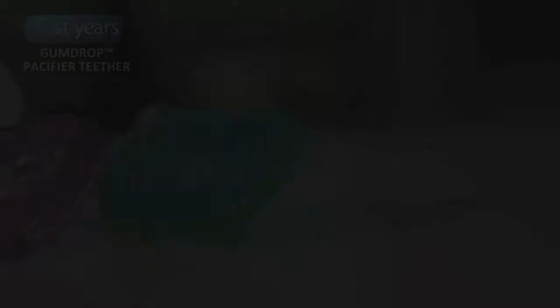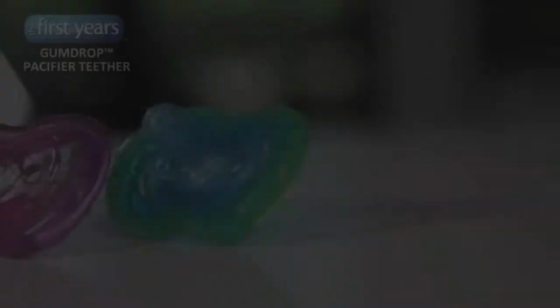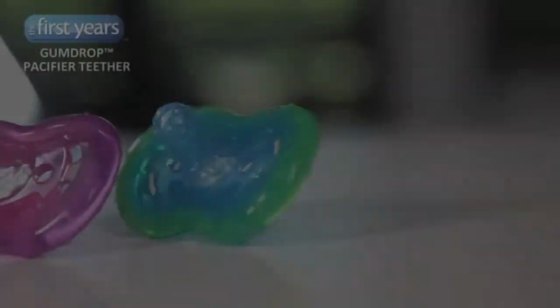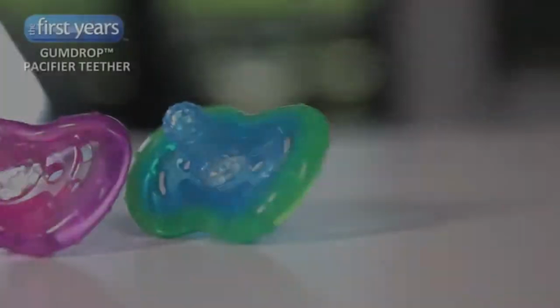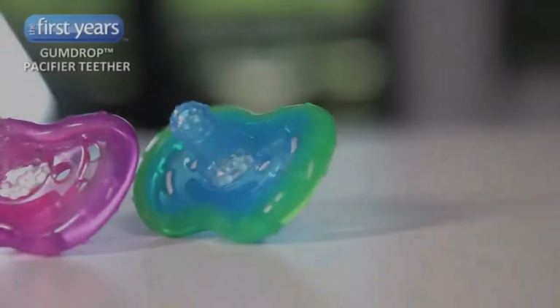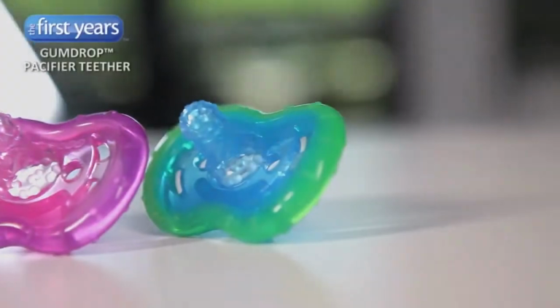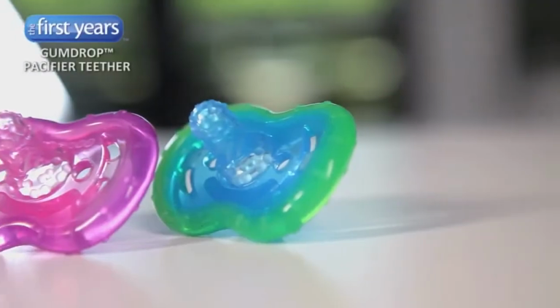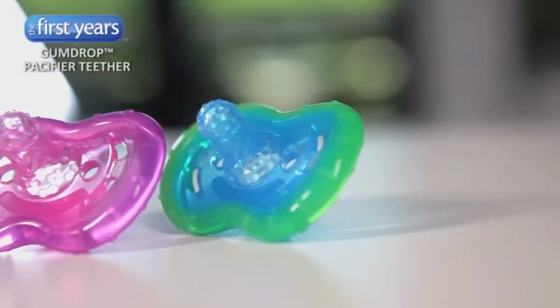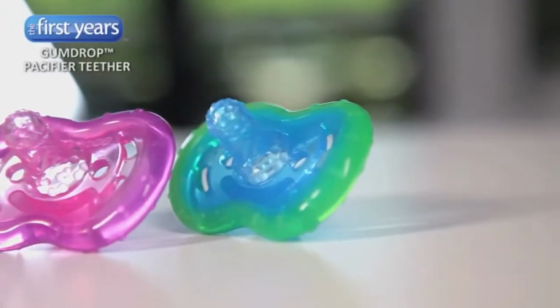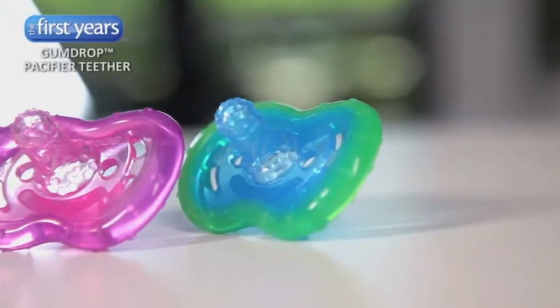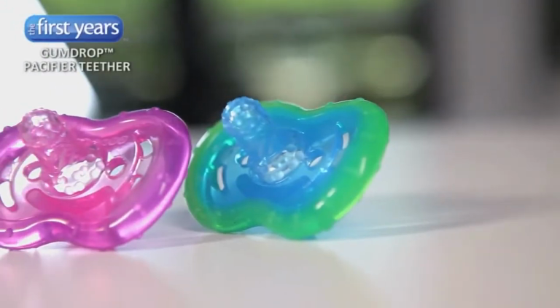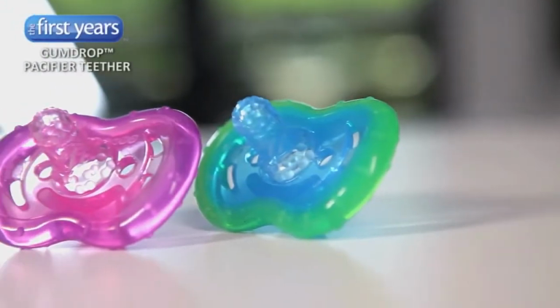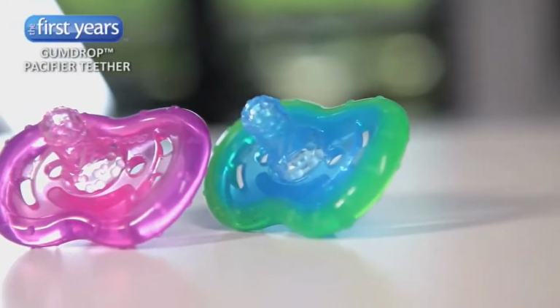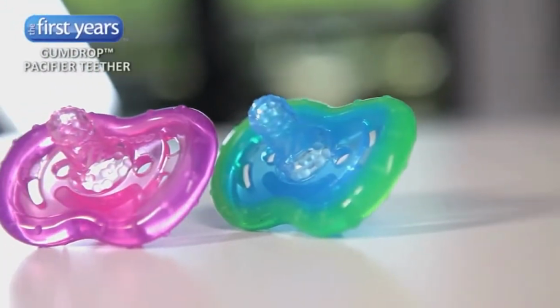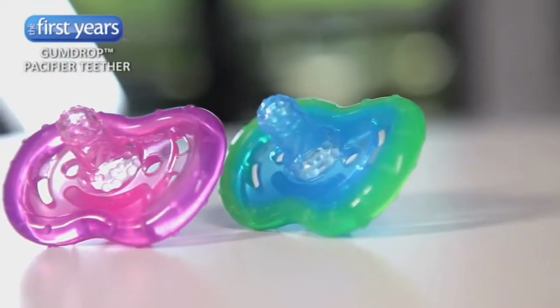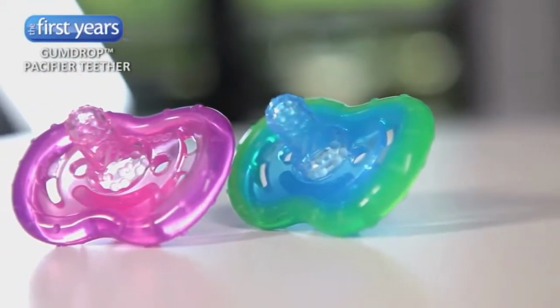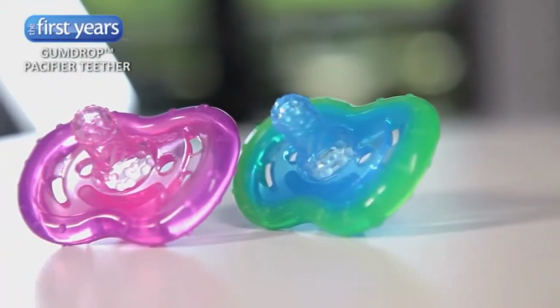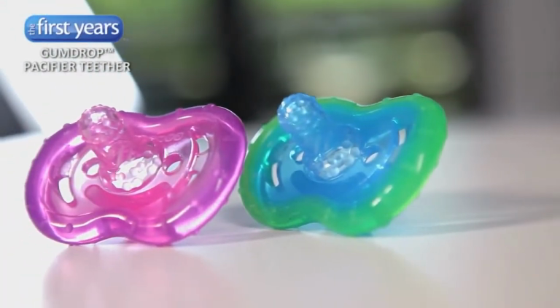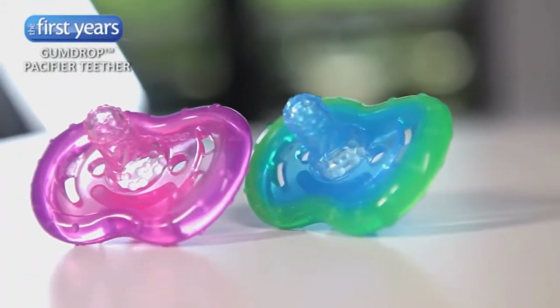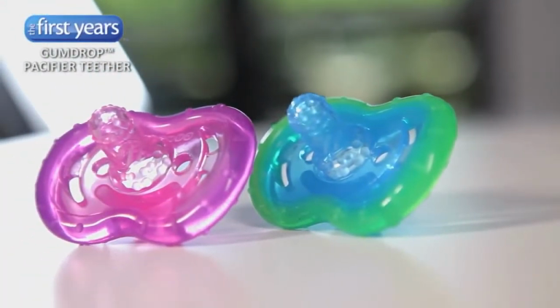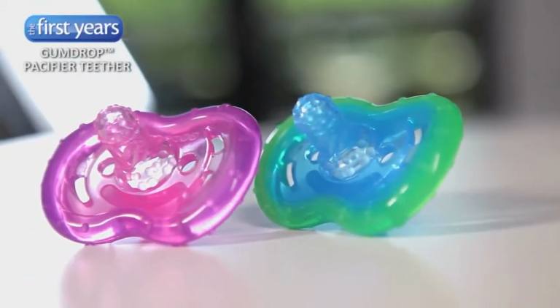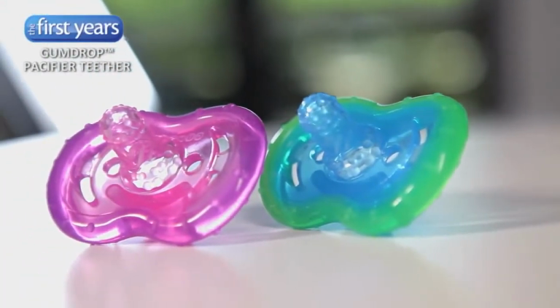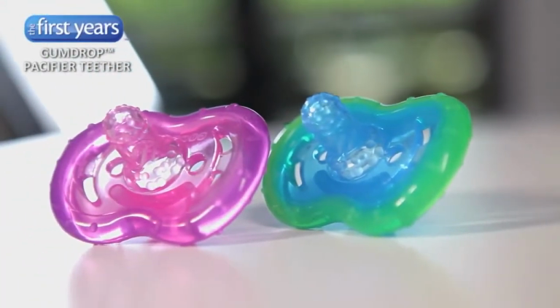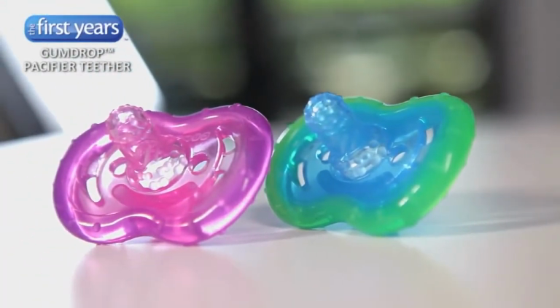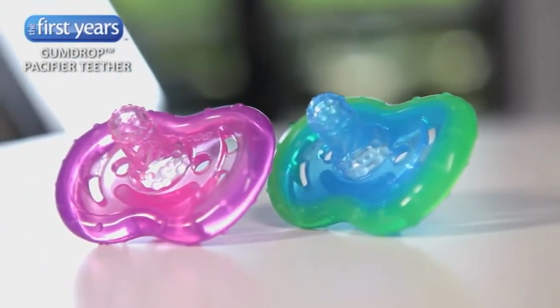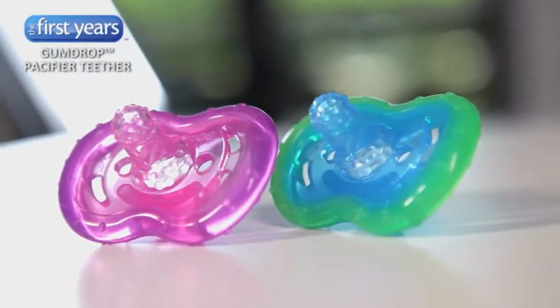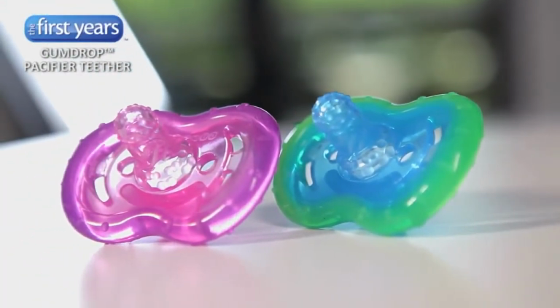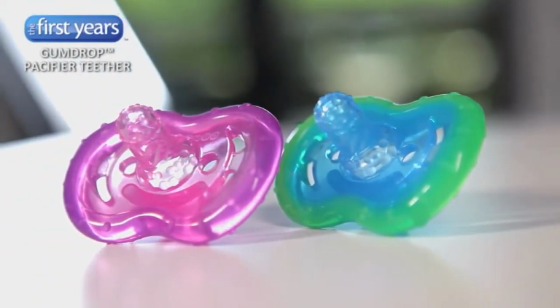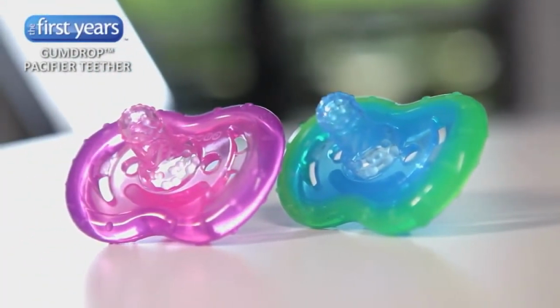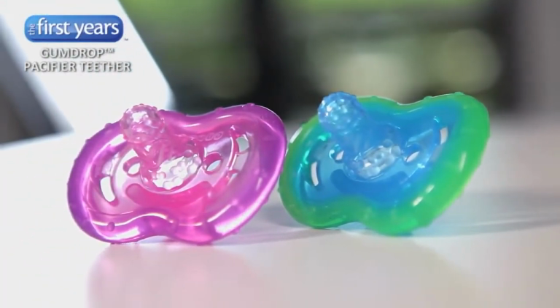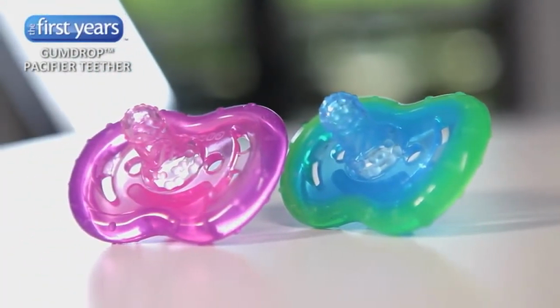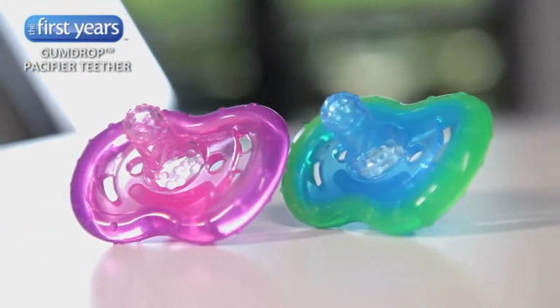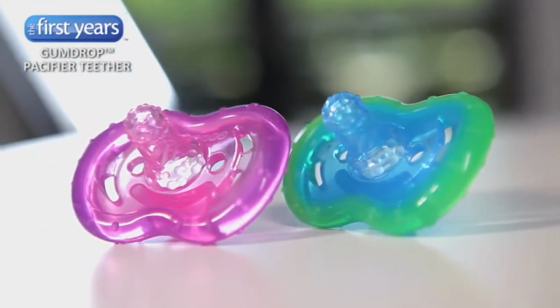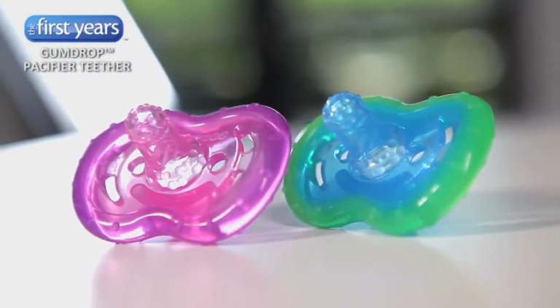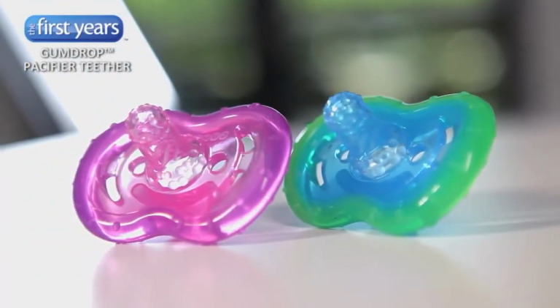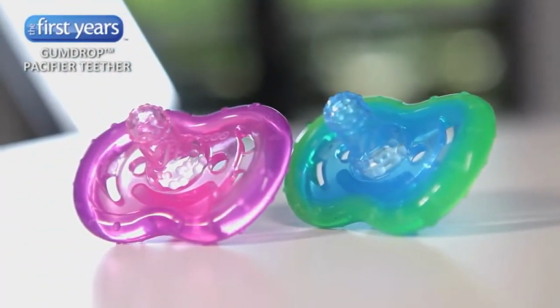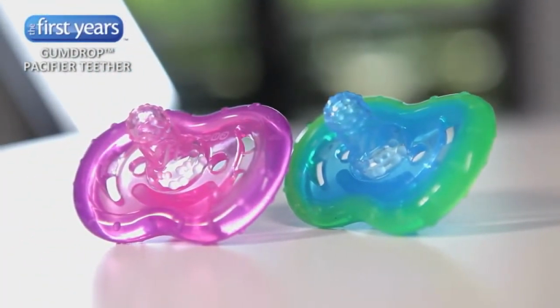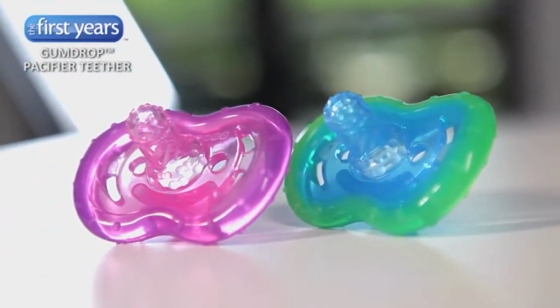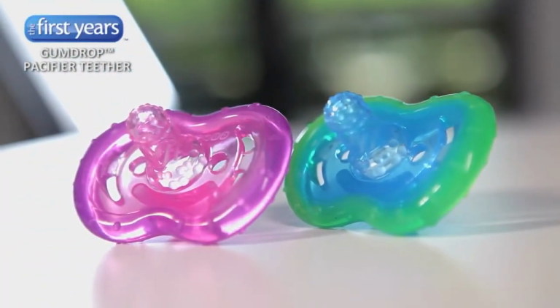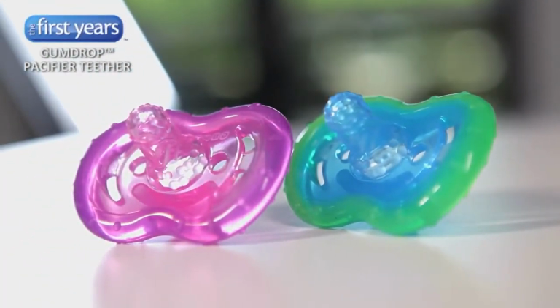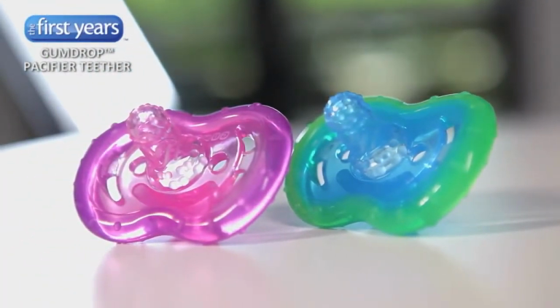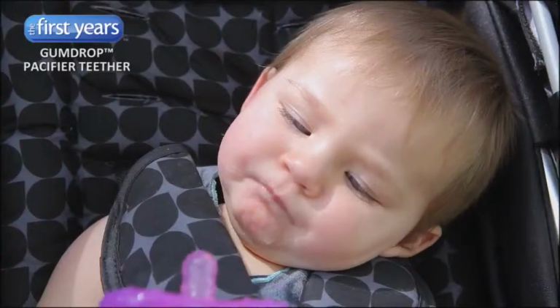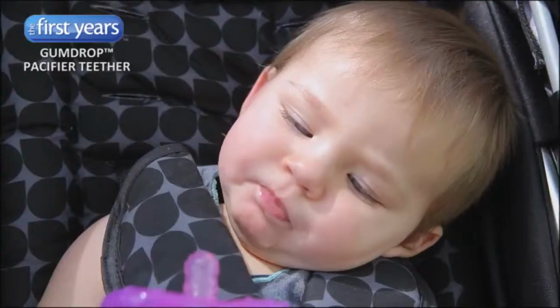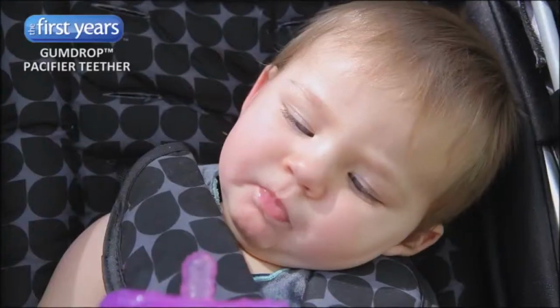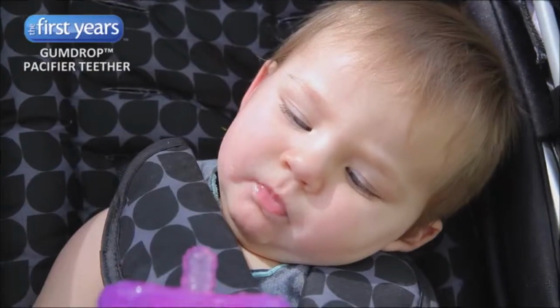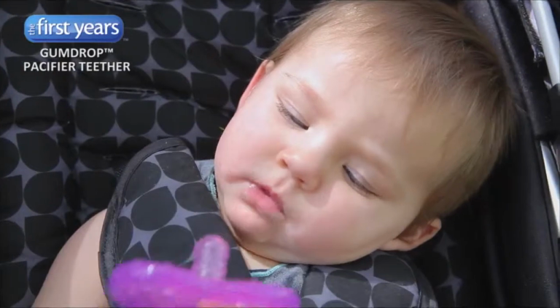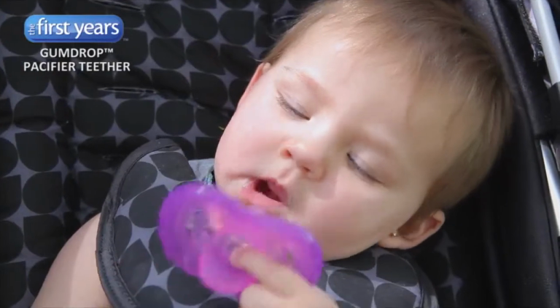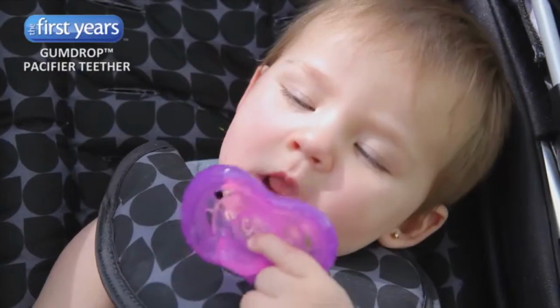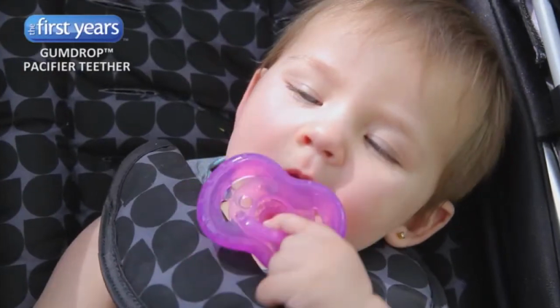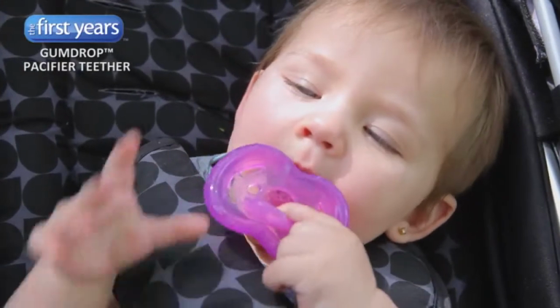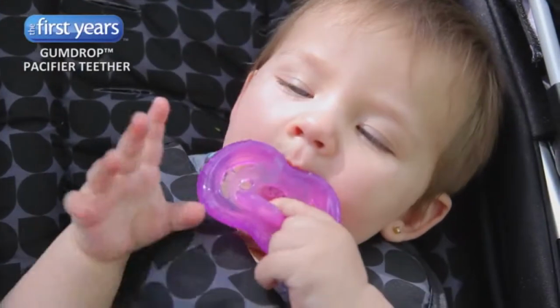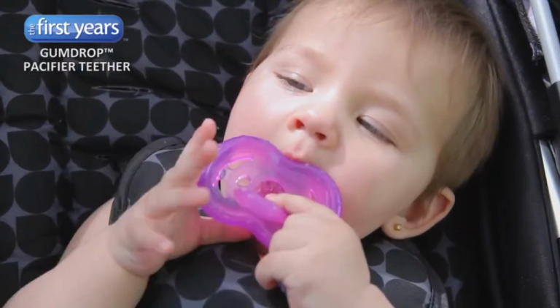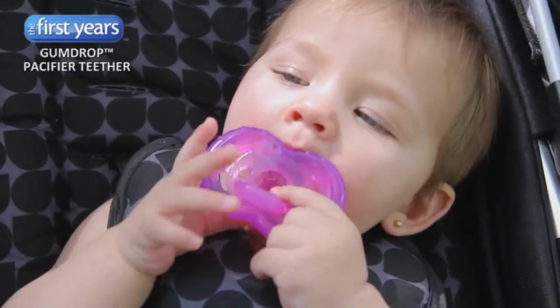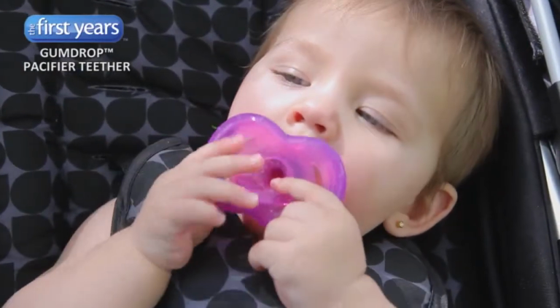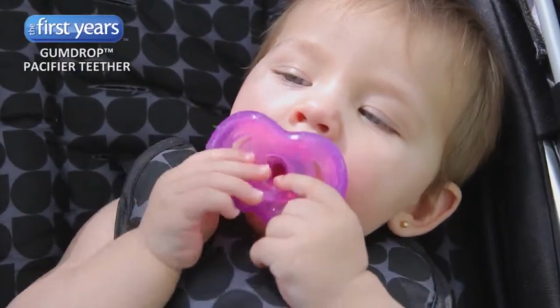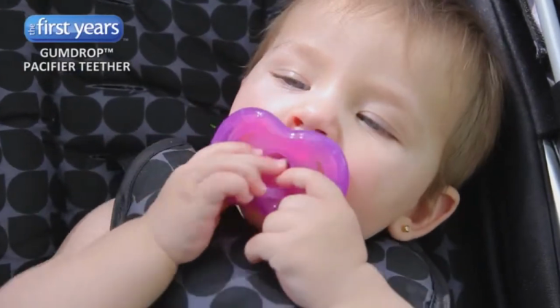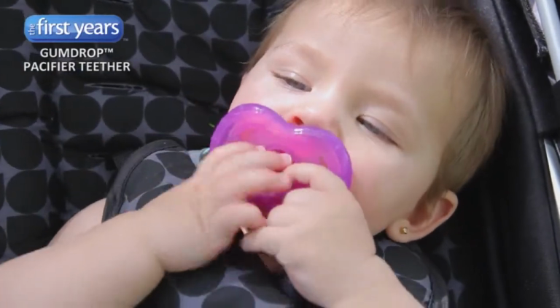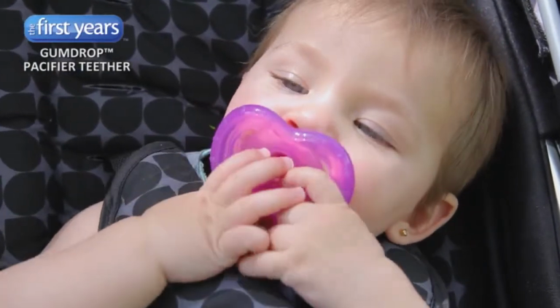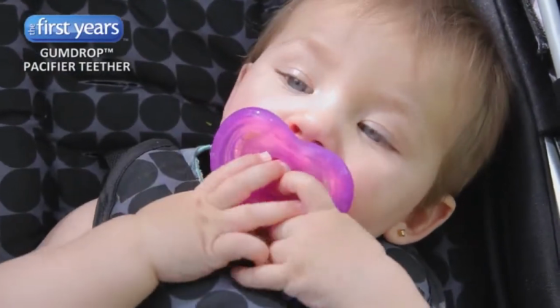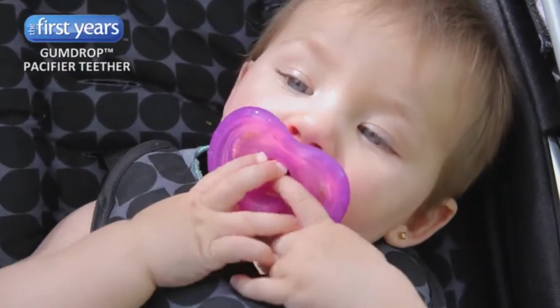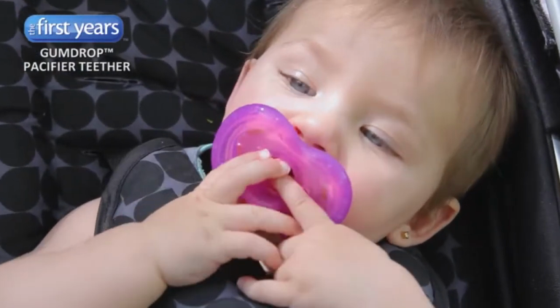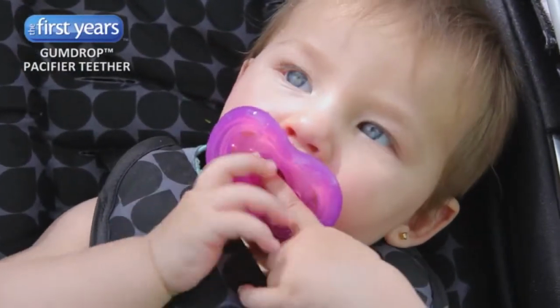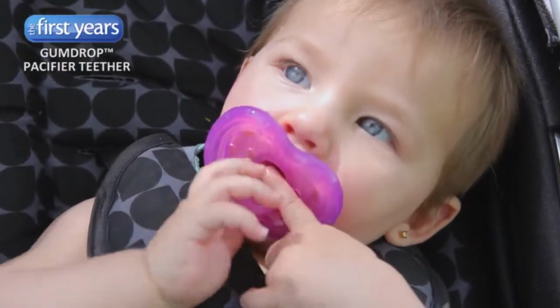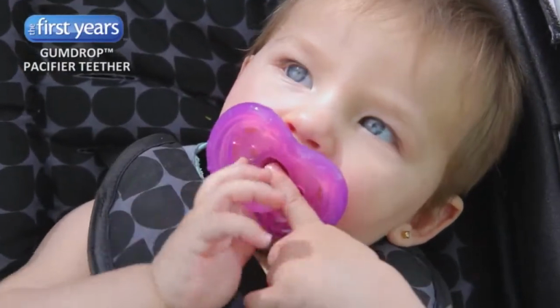When your baby is teething, all you want to do is make it better for them and for you. The Gumdrop Pacifier Teether can be a great help.